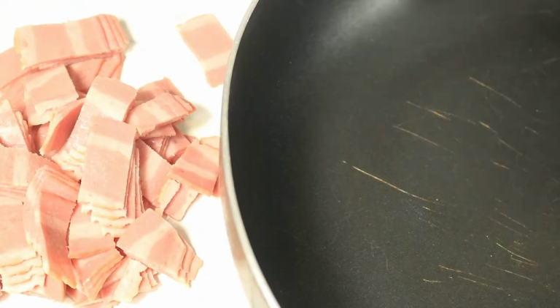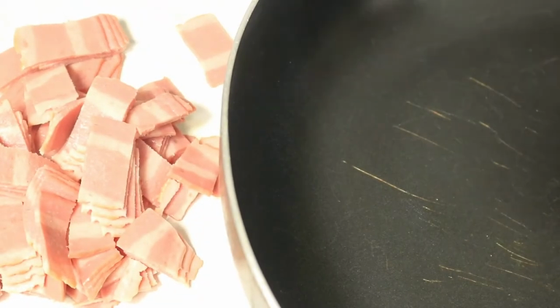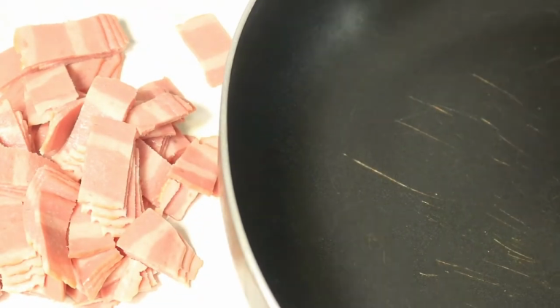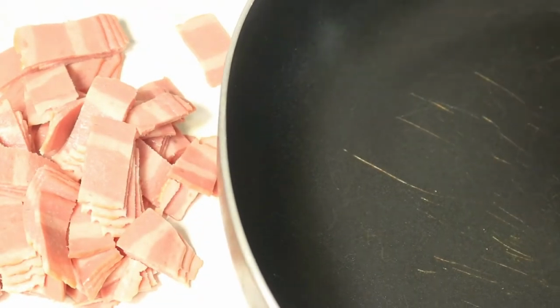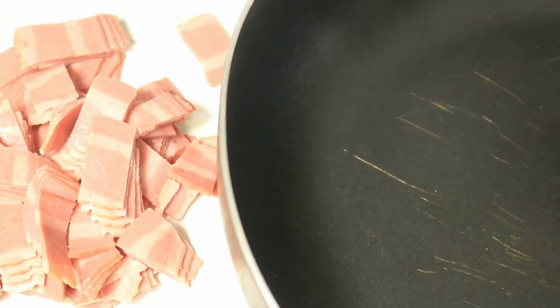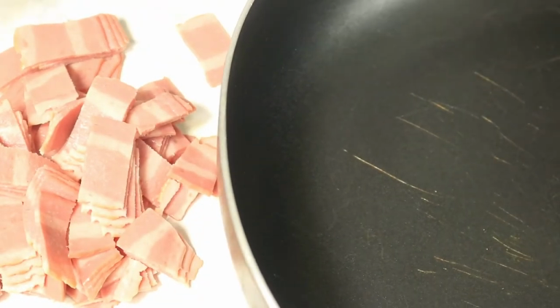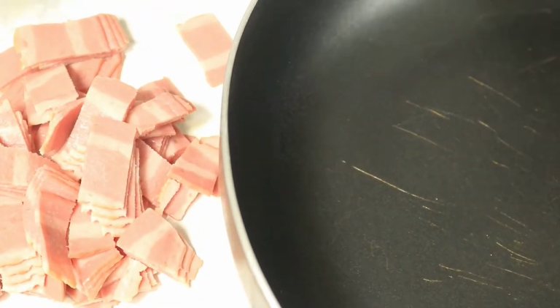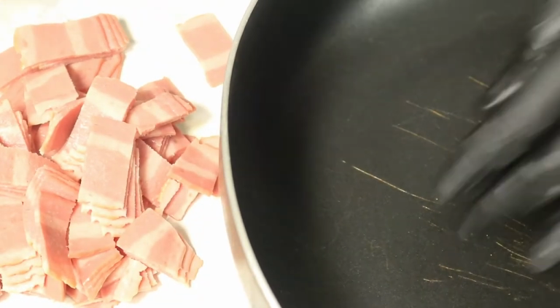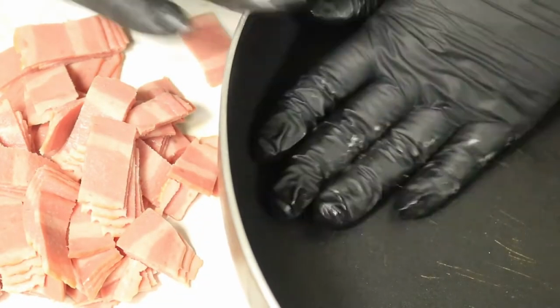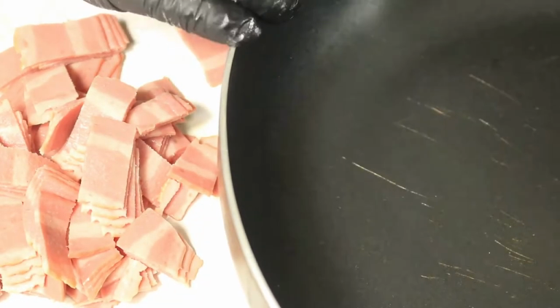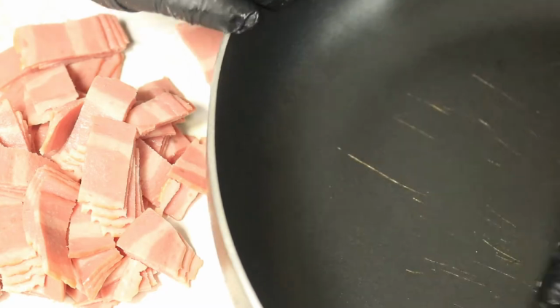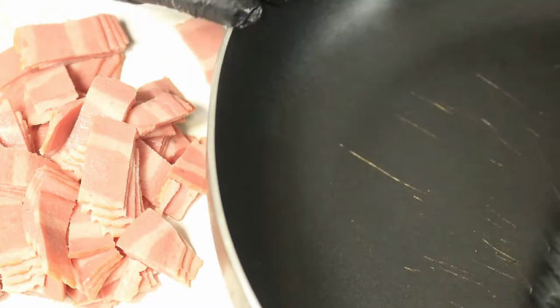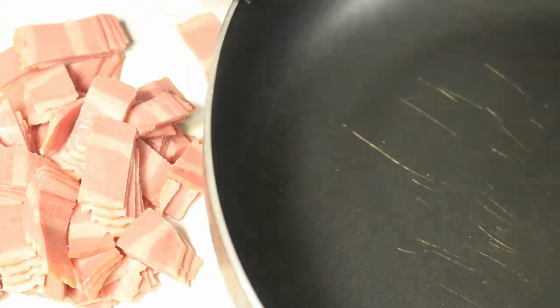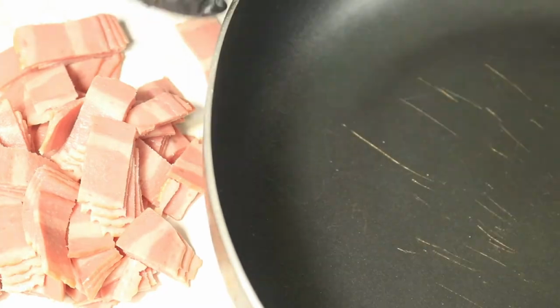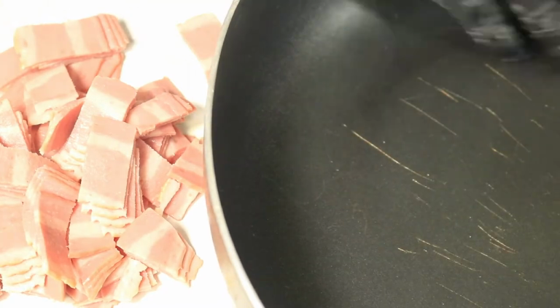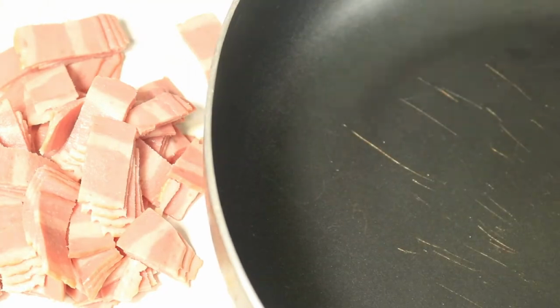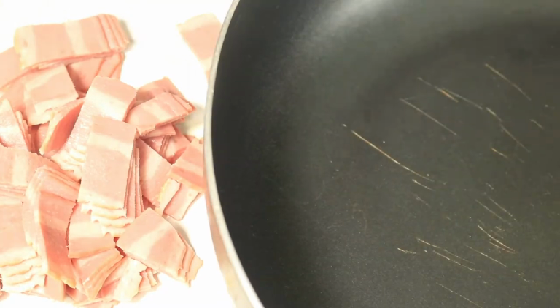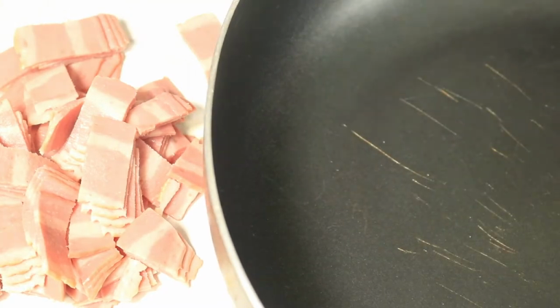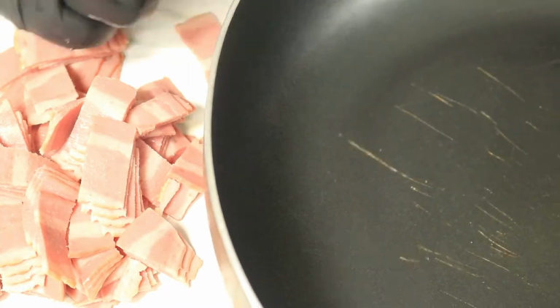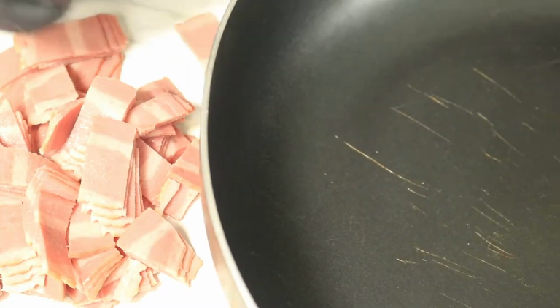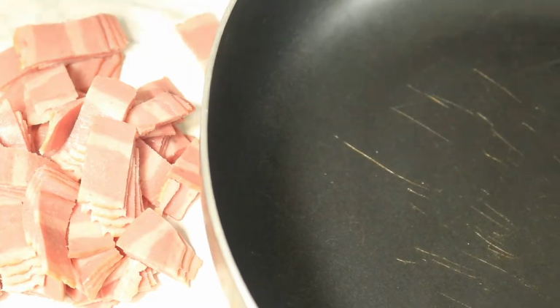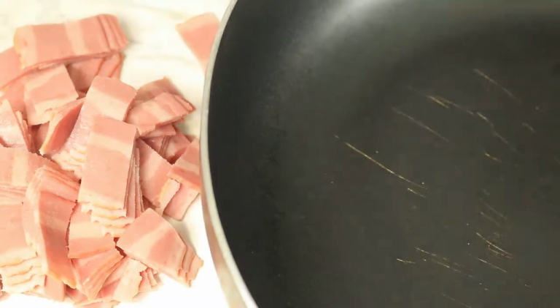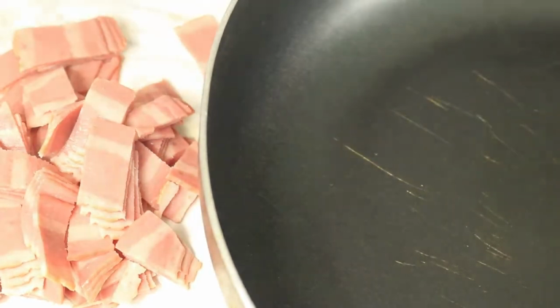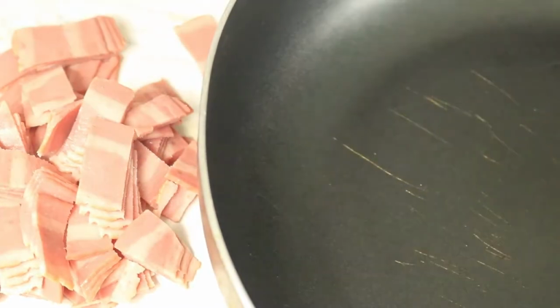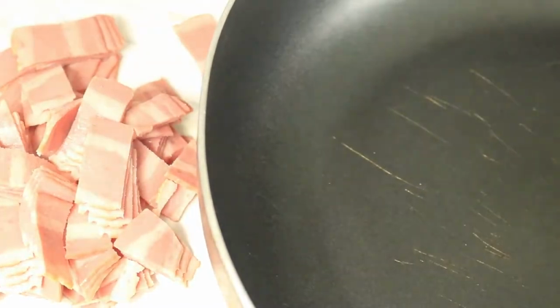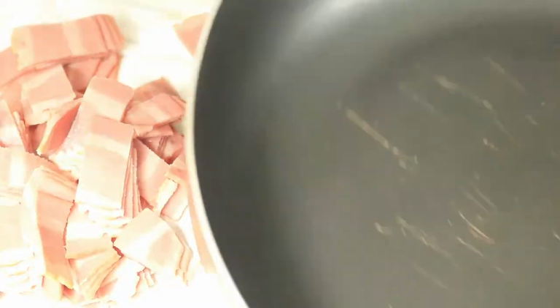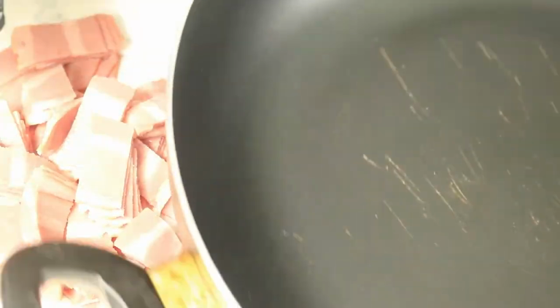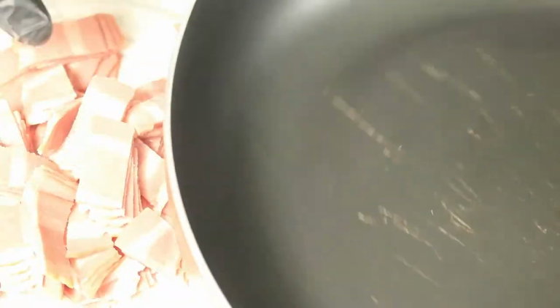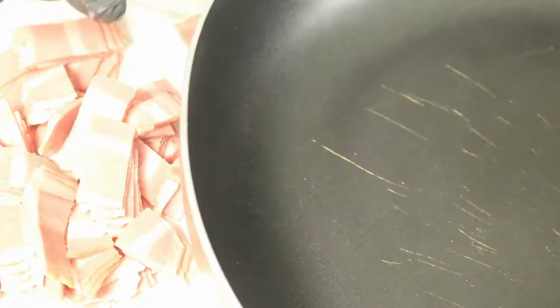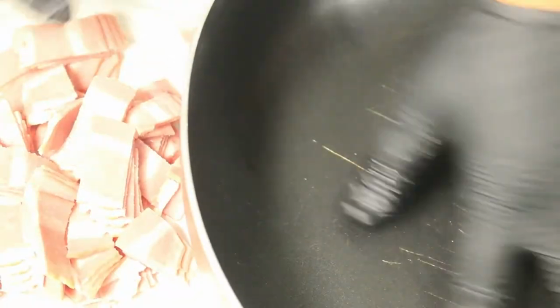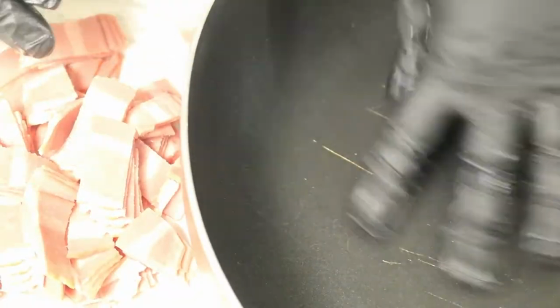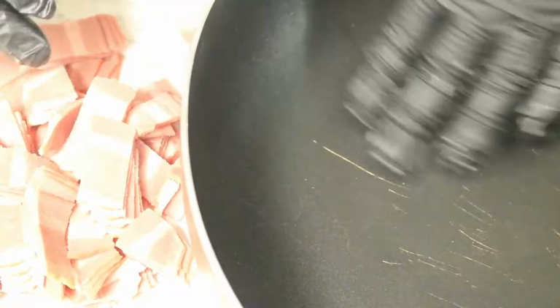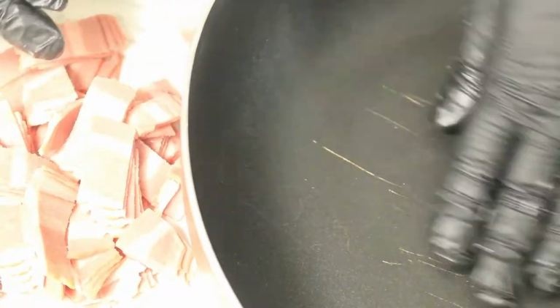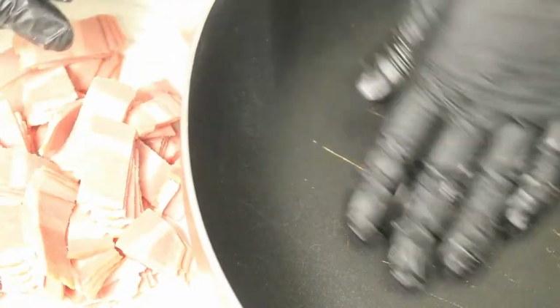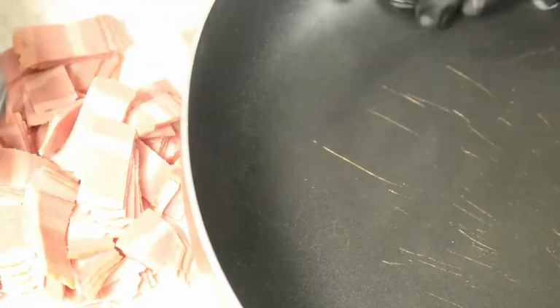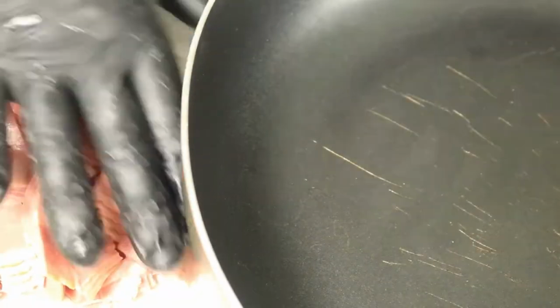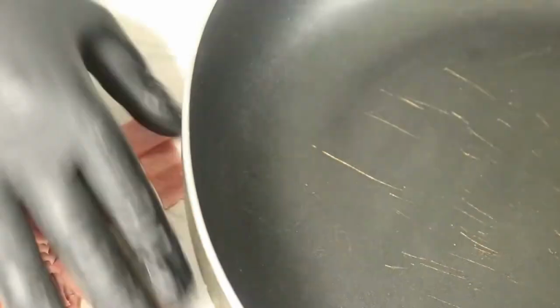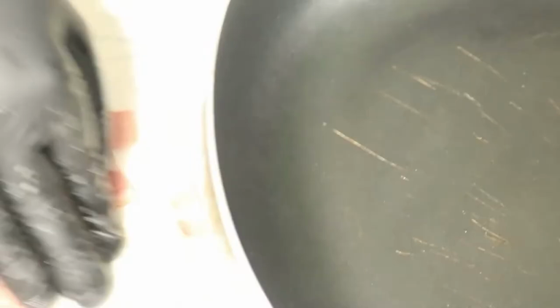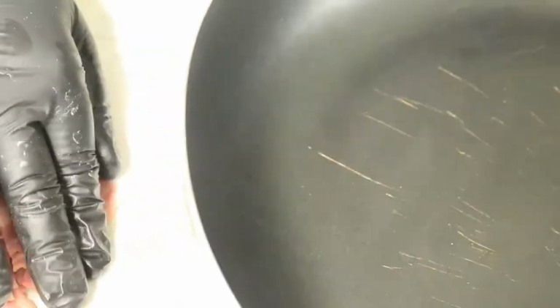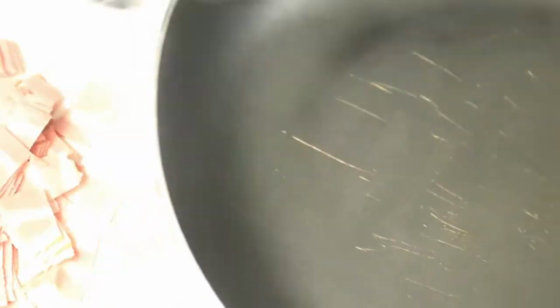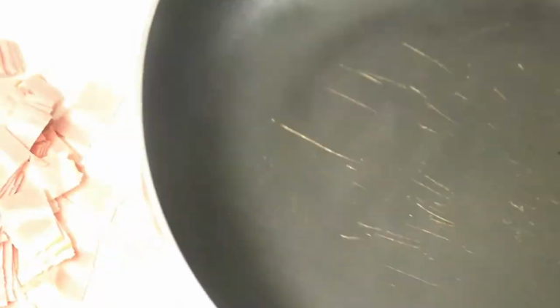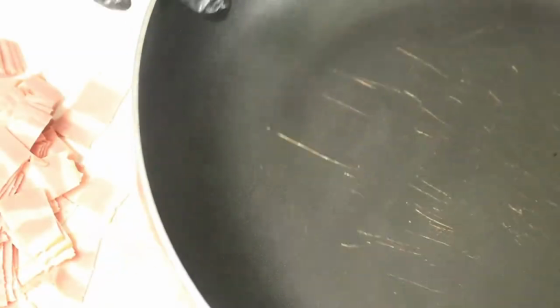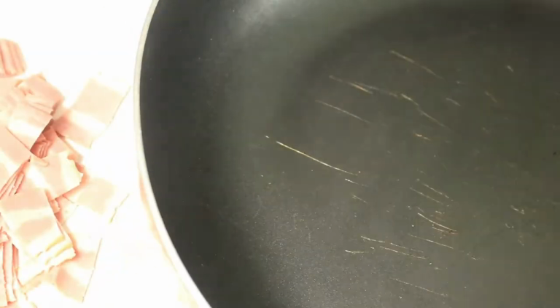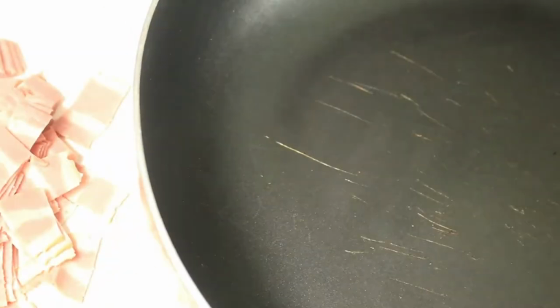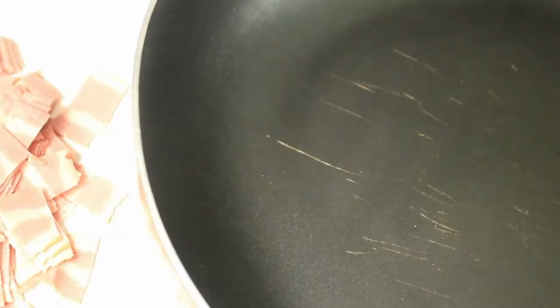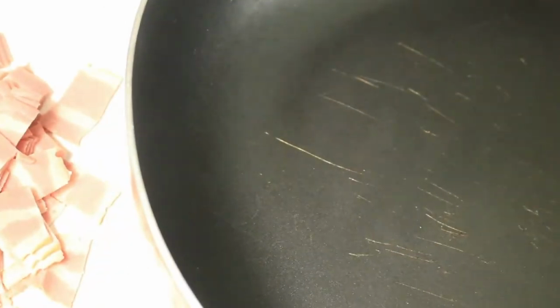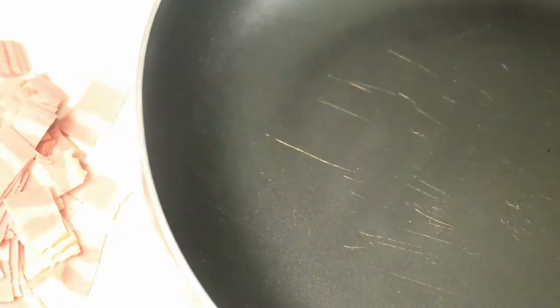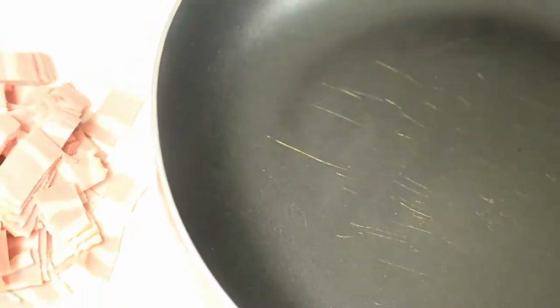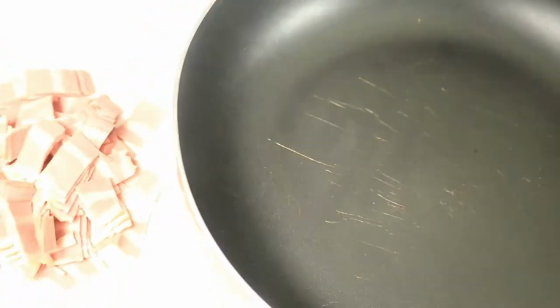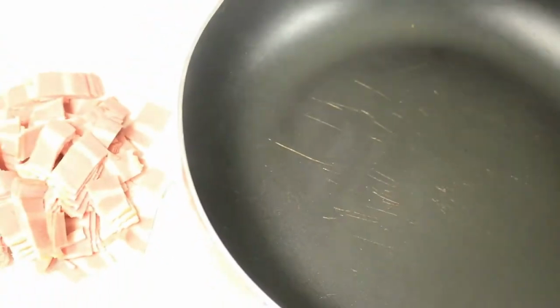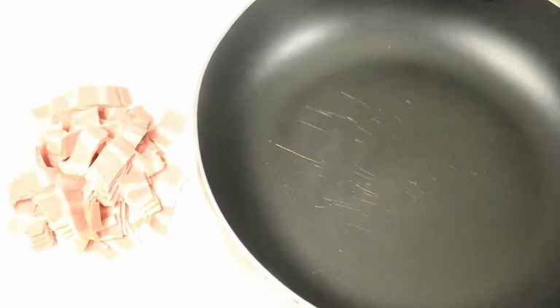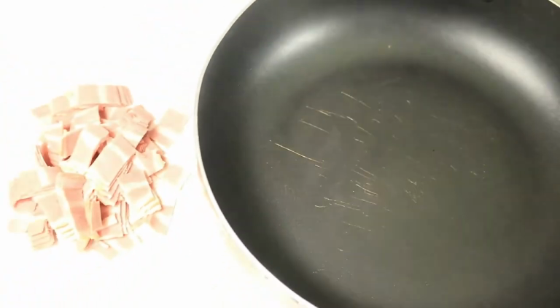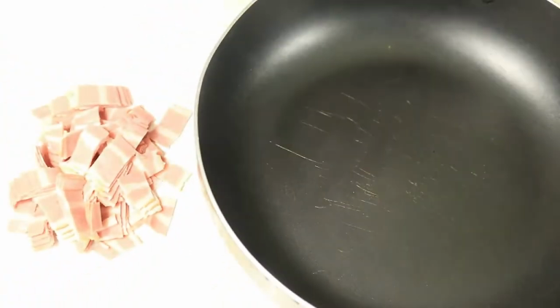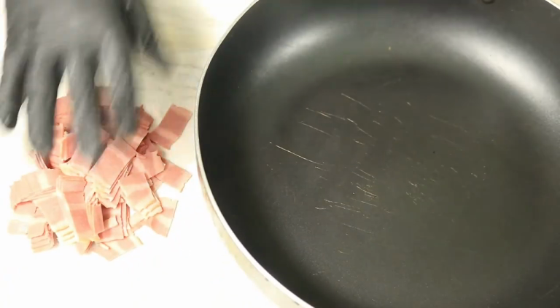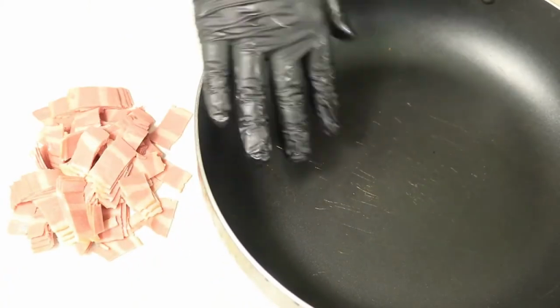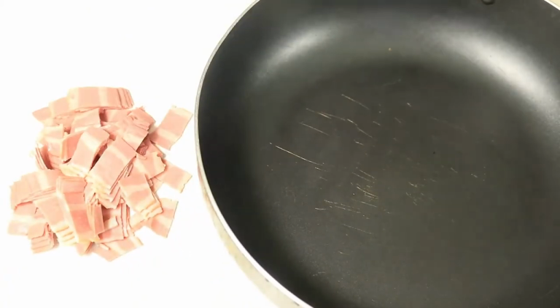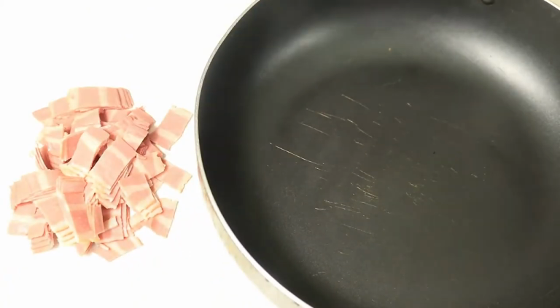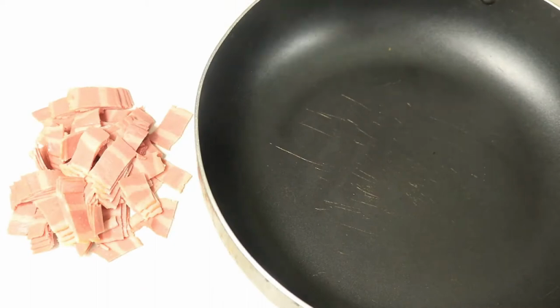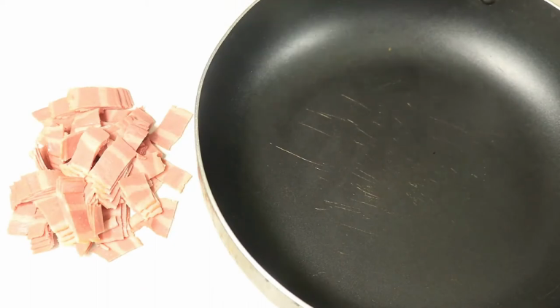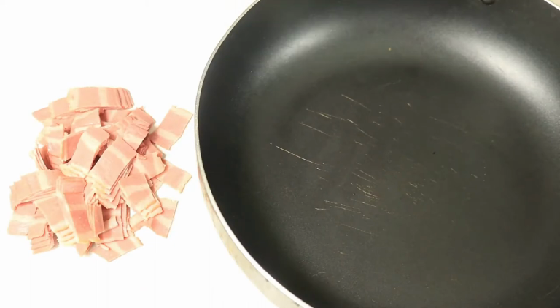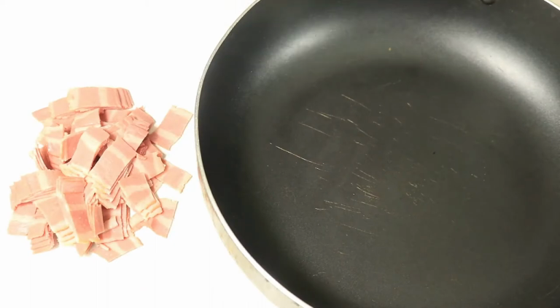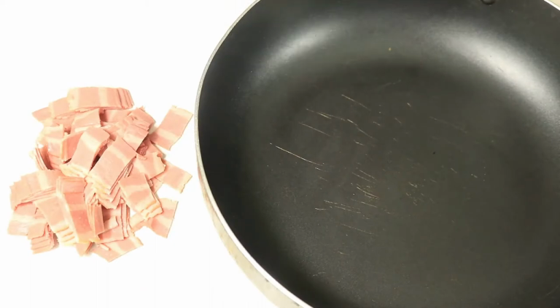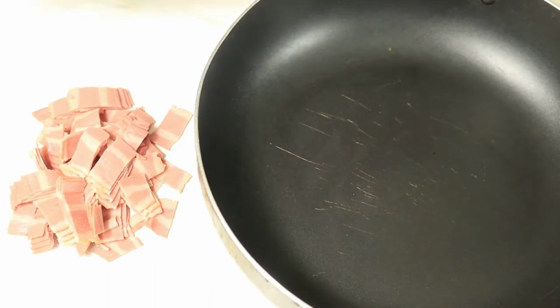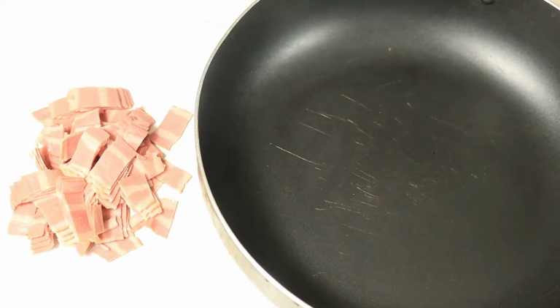In my pan, I'm going to add a little bit of oil and then transfer the bacon into the pan and cook it on a medium to low heat.